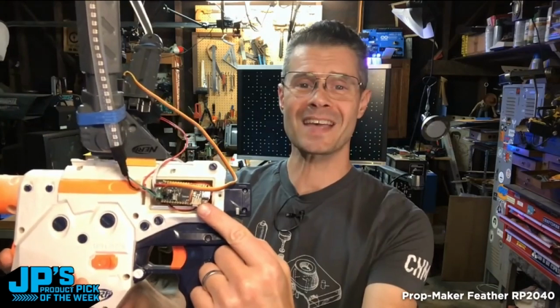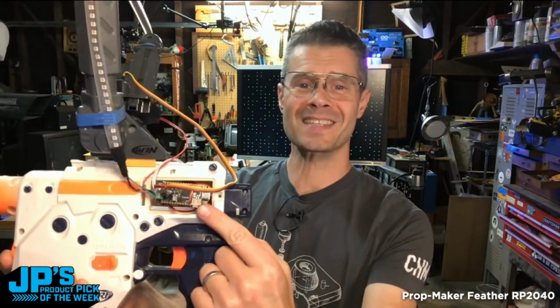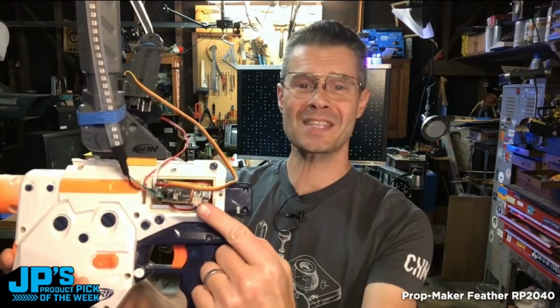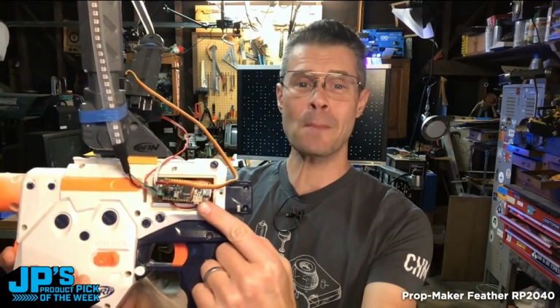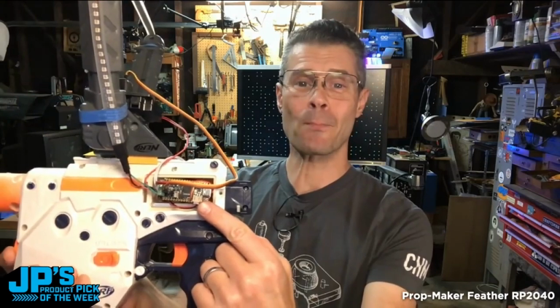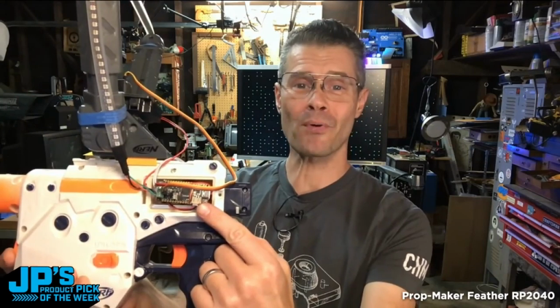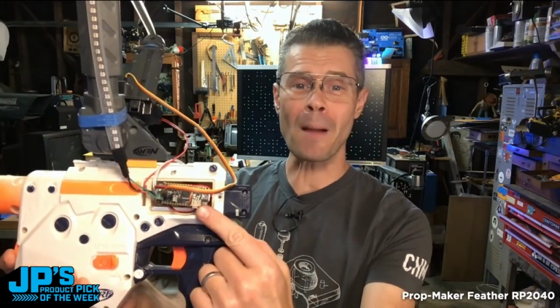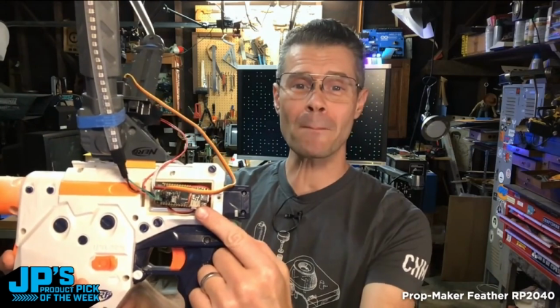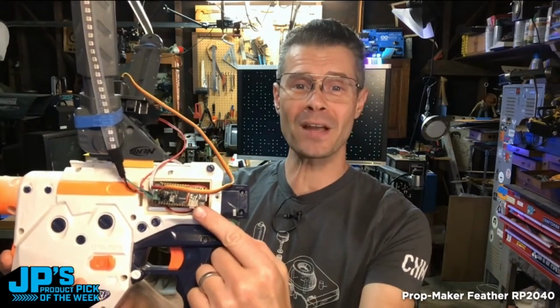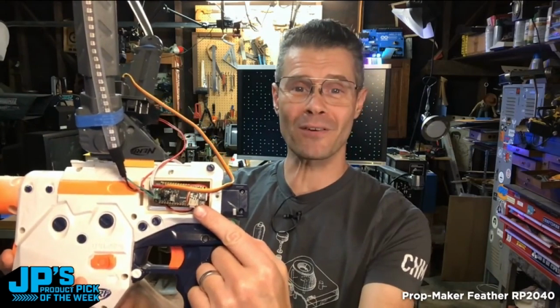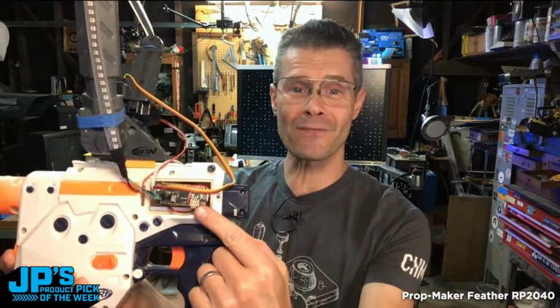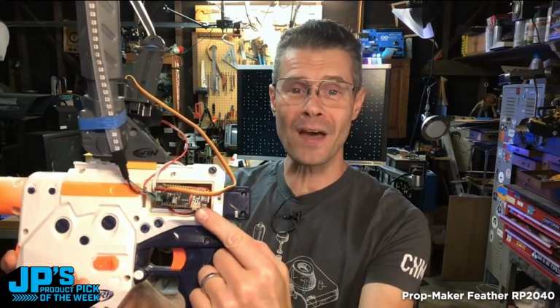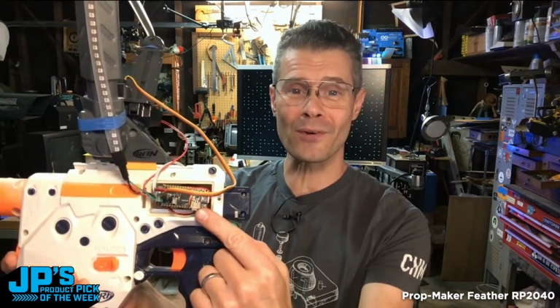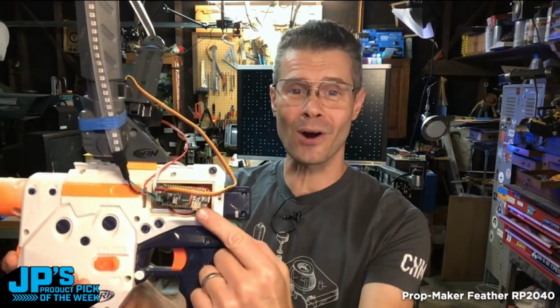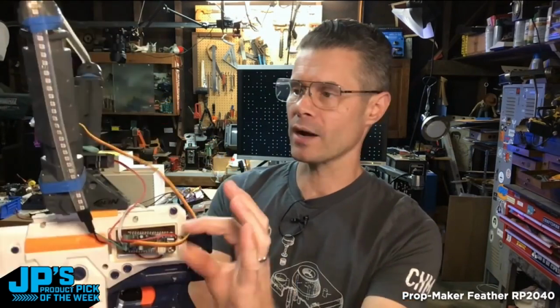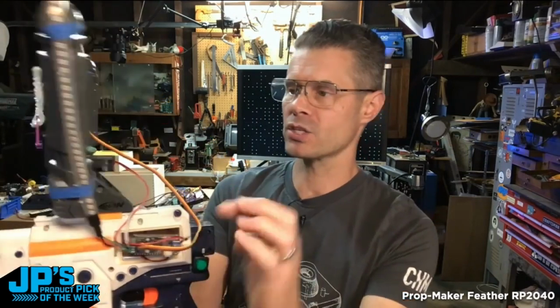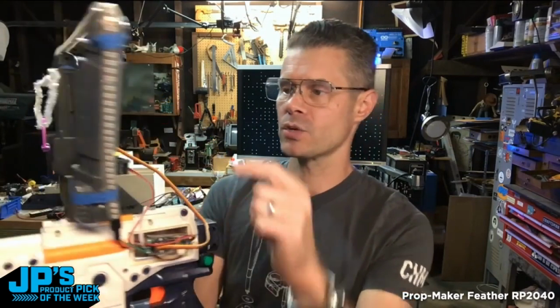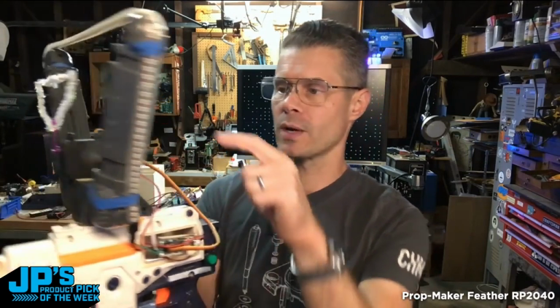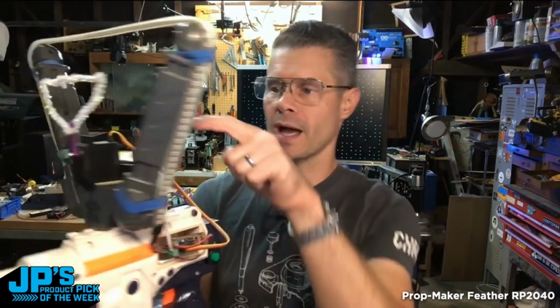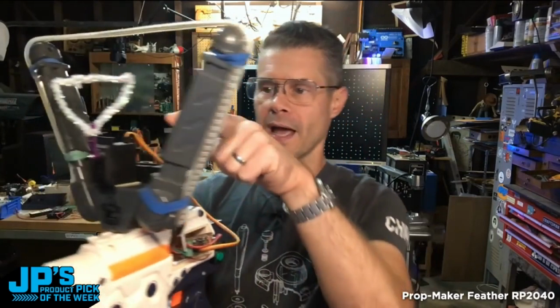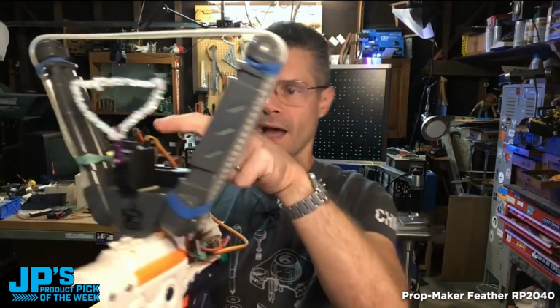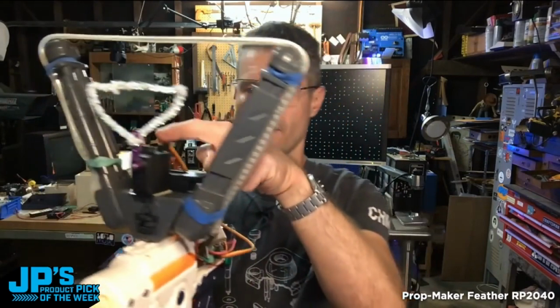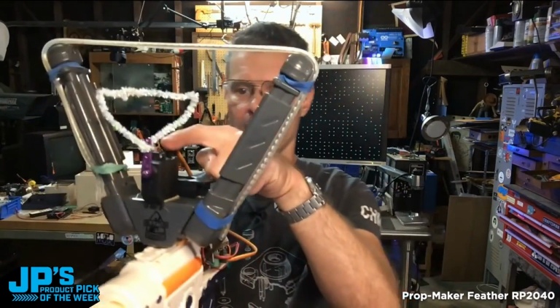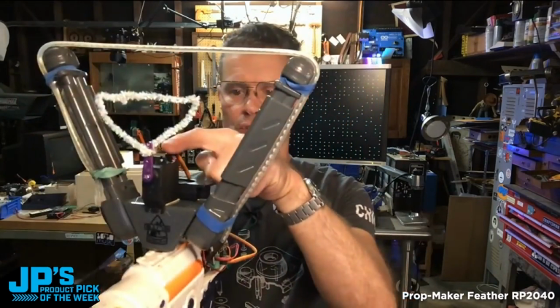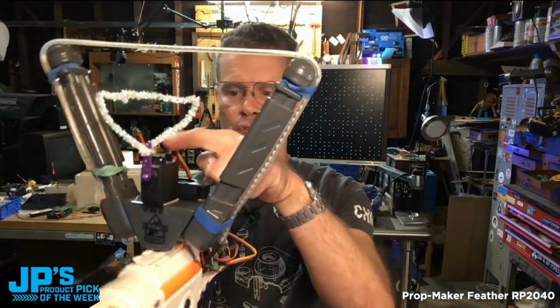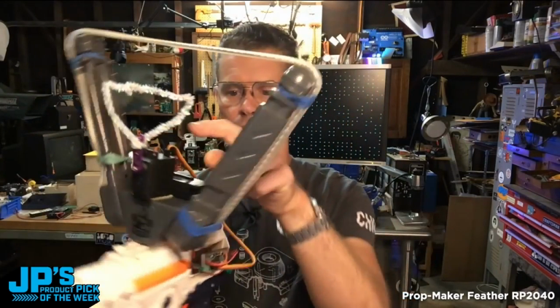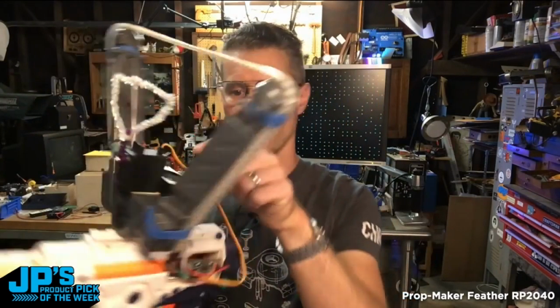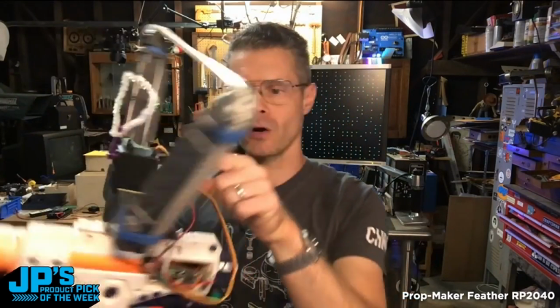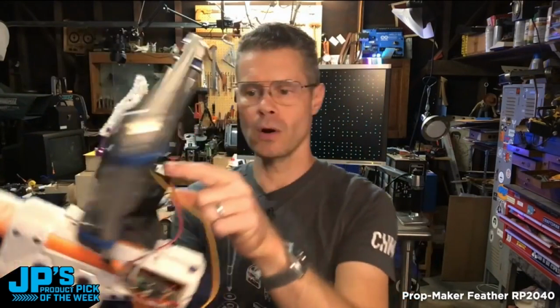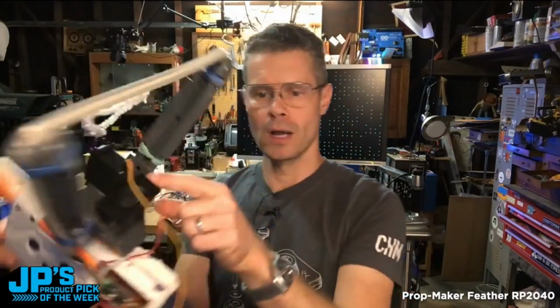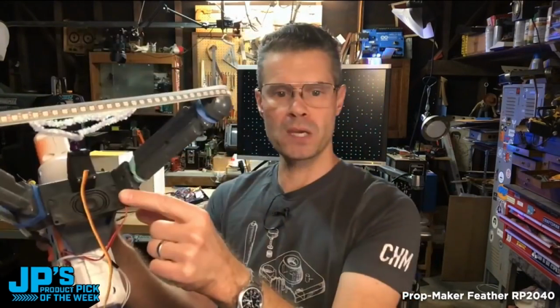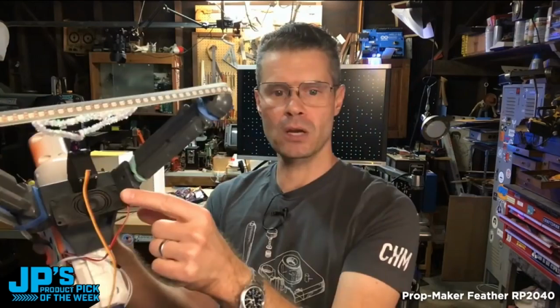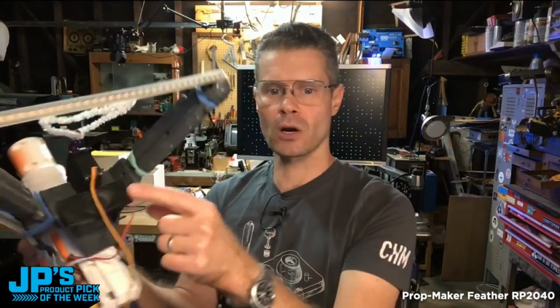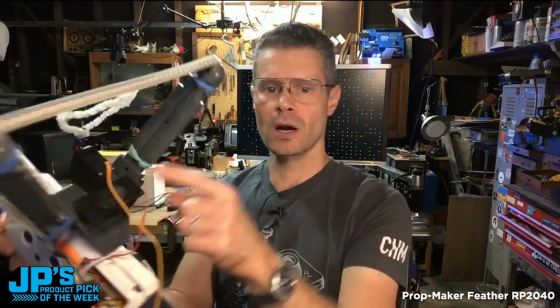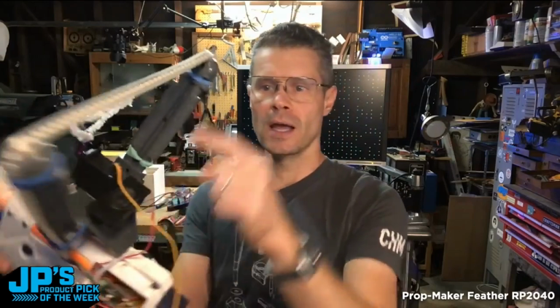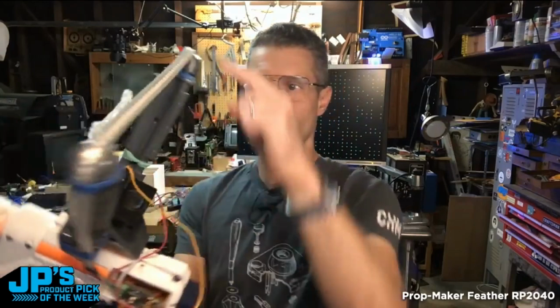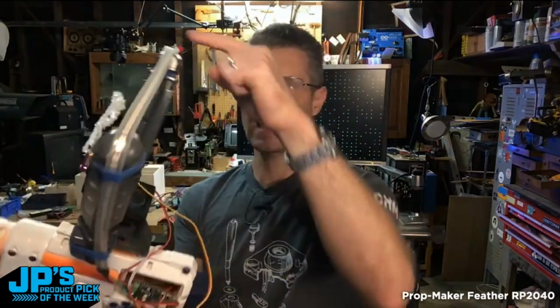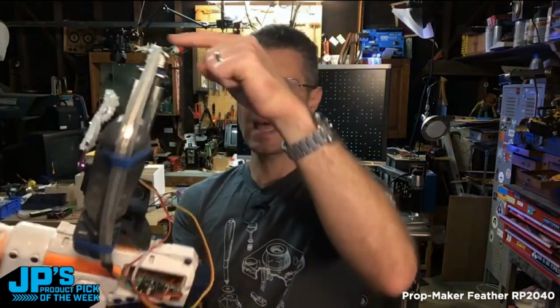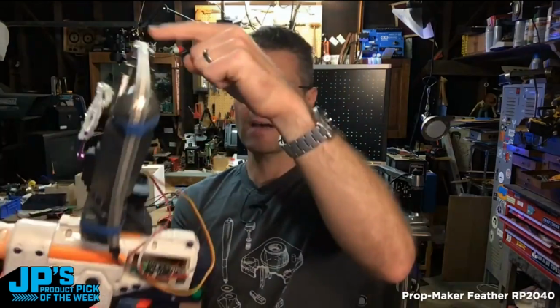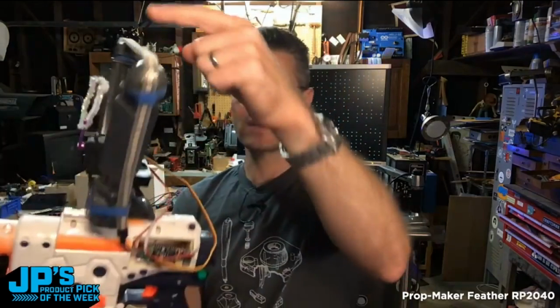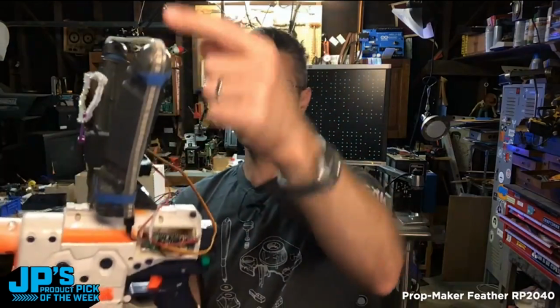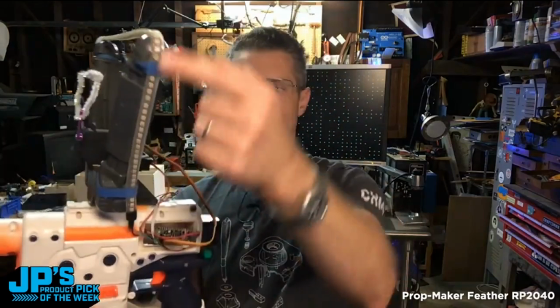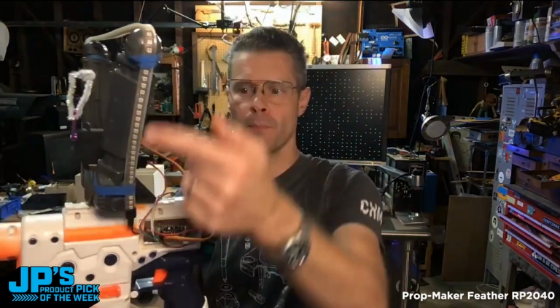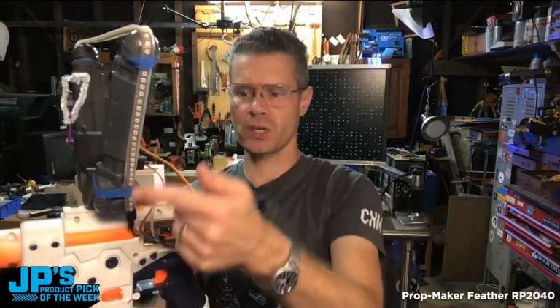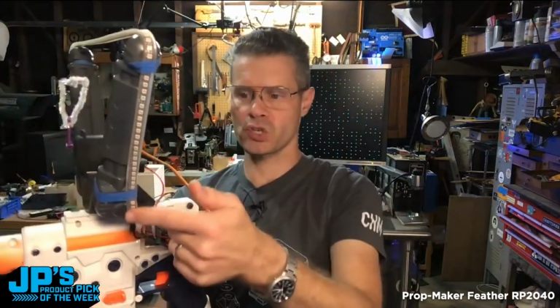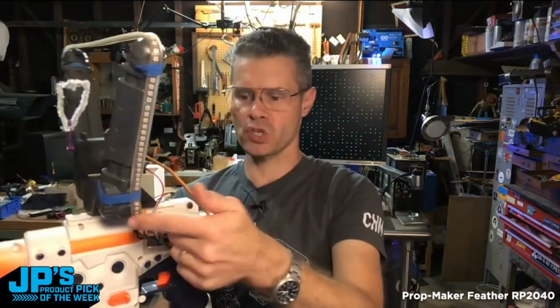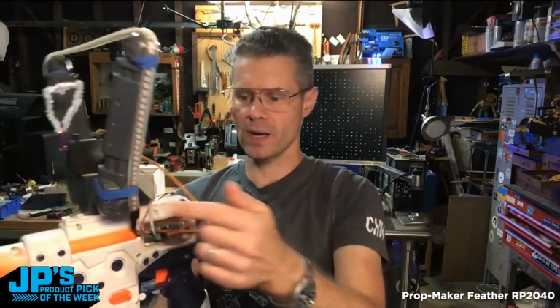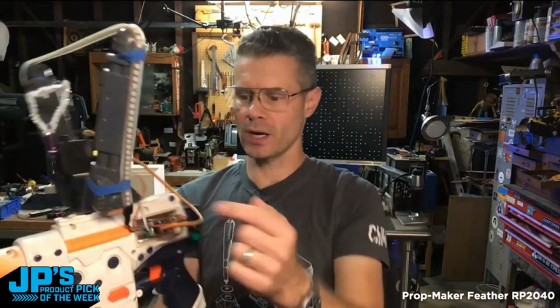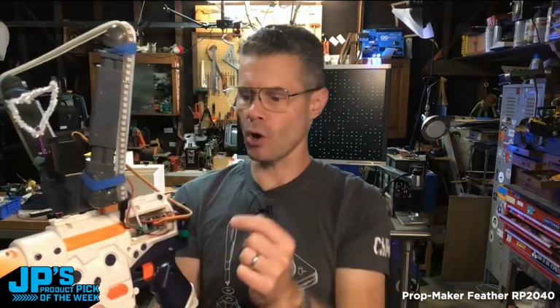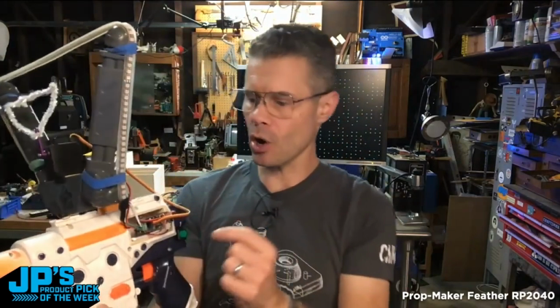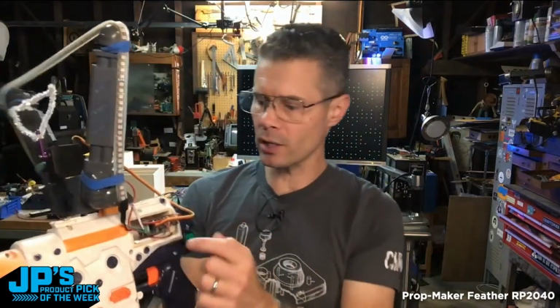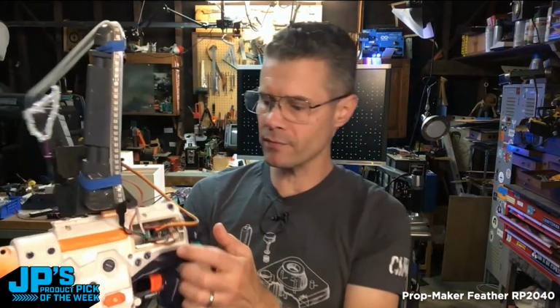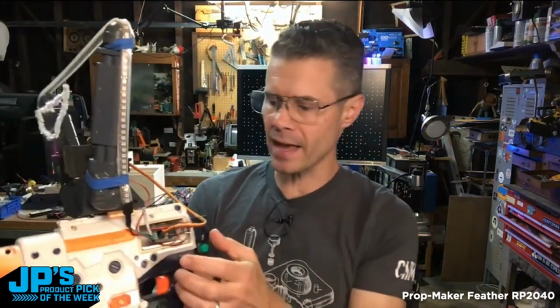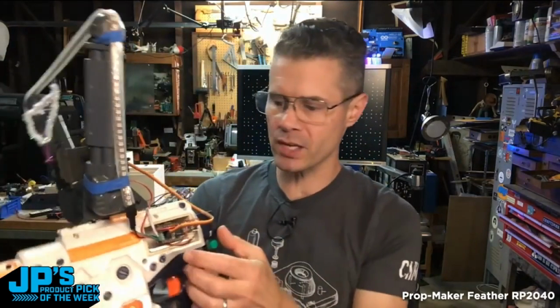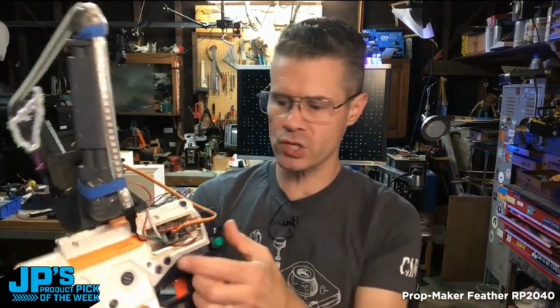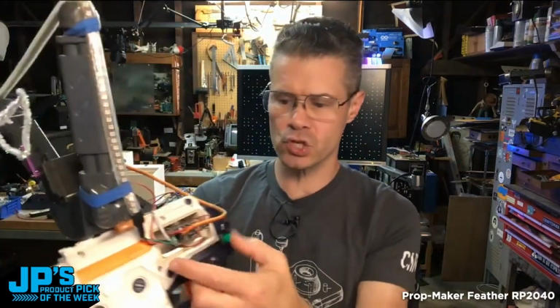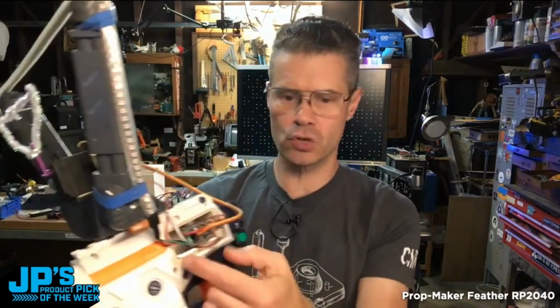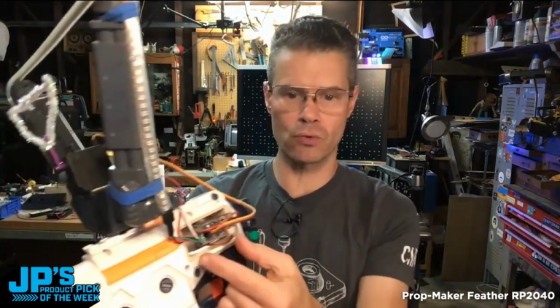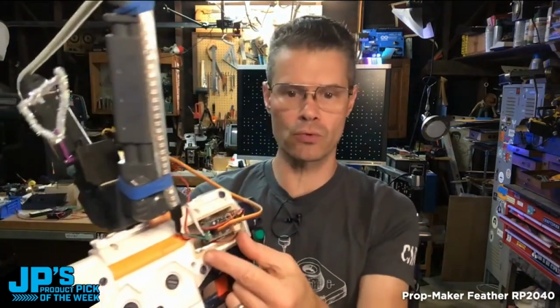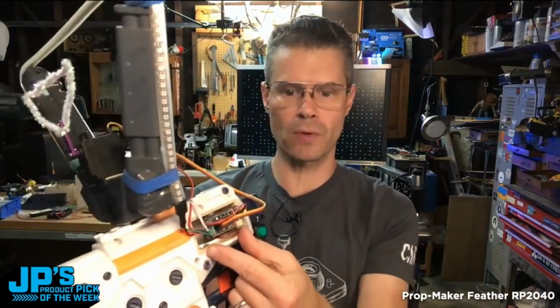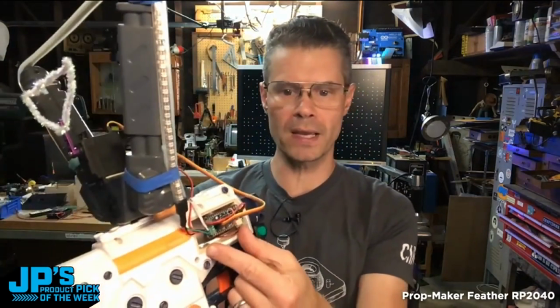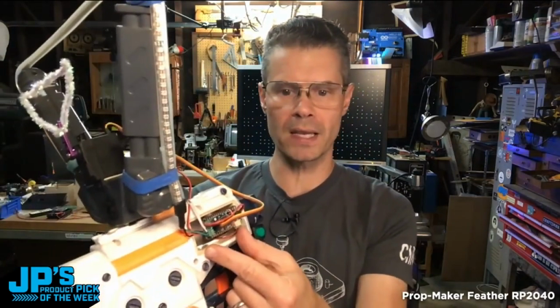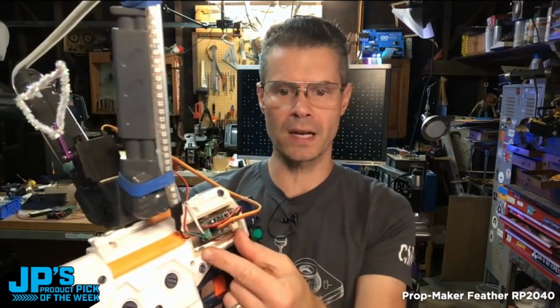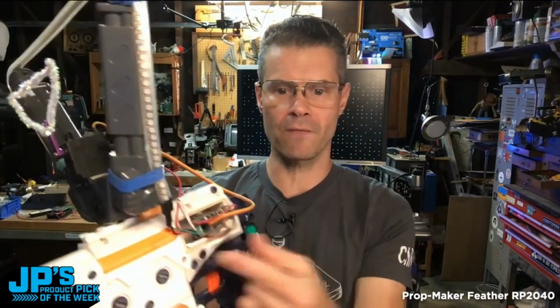This has the PropMaker Feather. Wired to it, I have a servo, a speaker, and a NeoPixel strand. And all of that is just screwed right in.